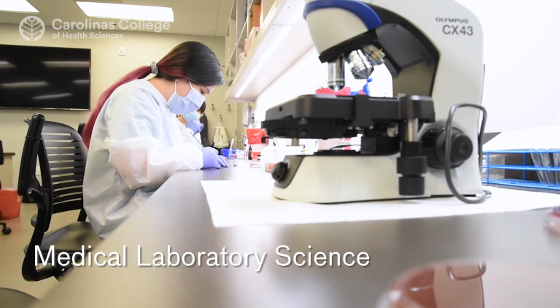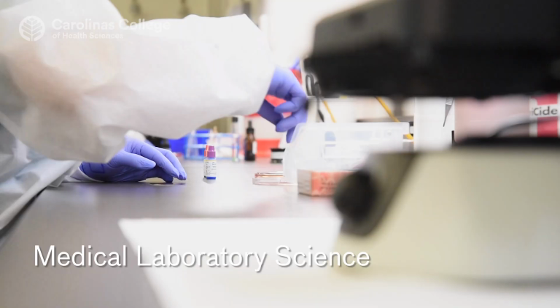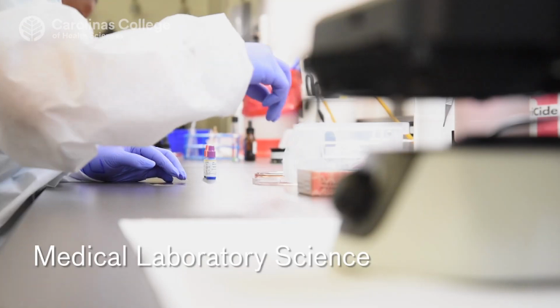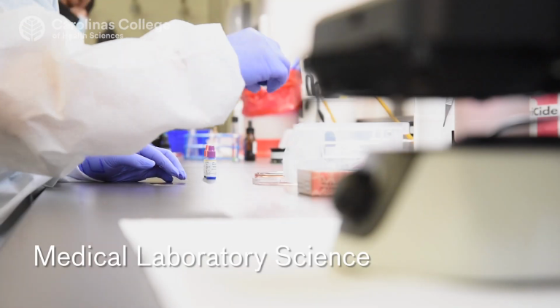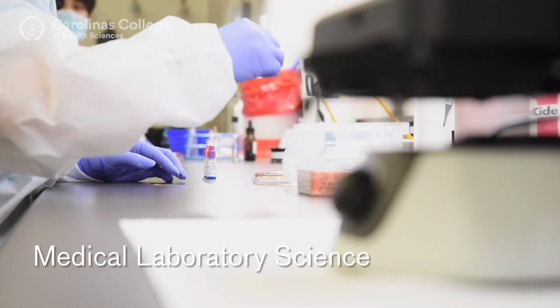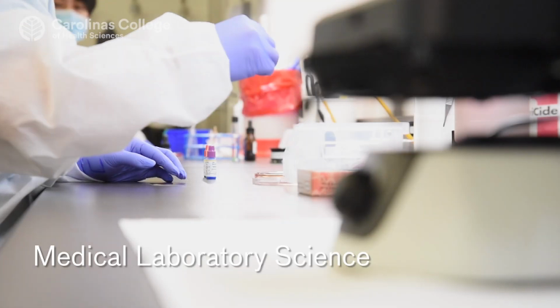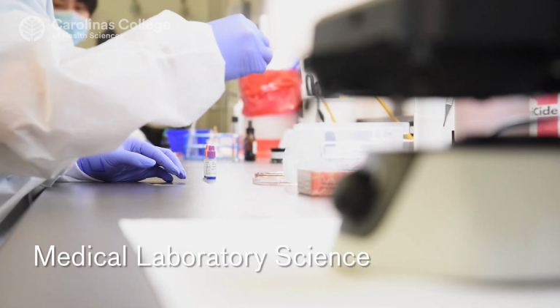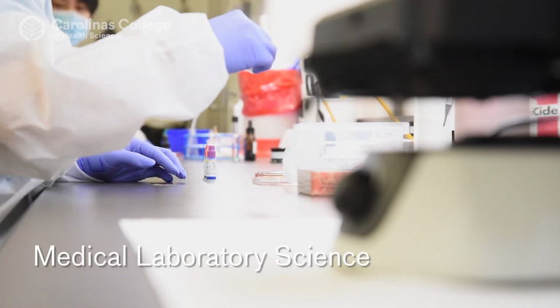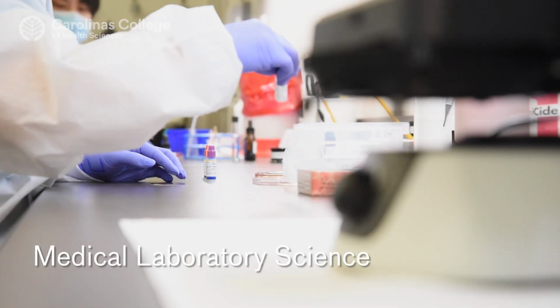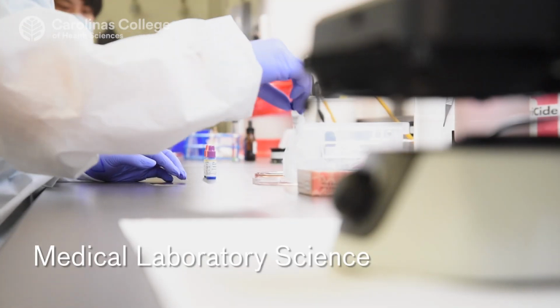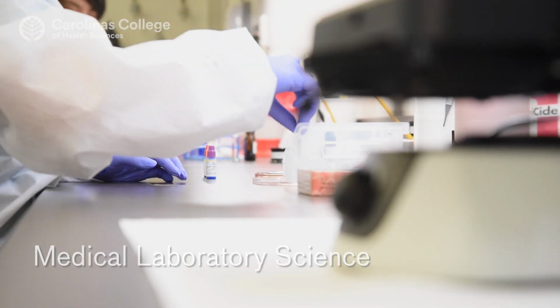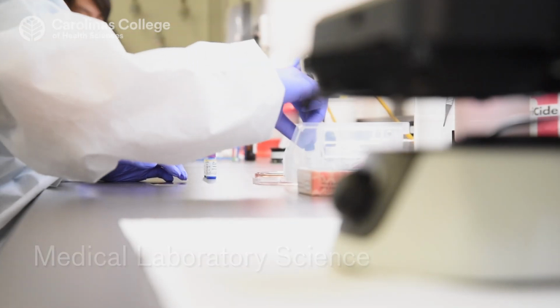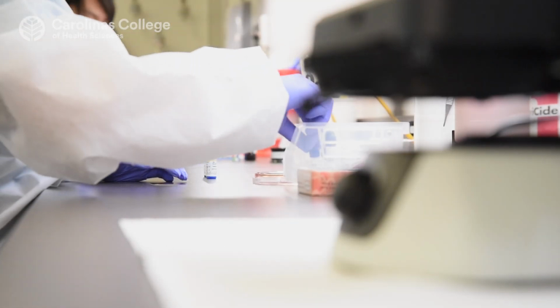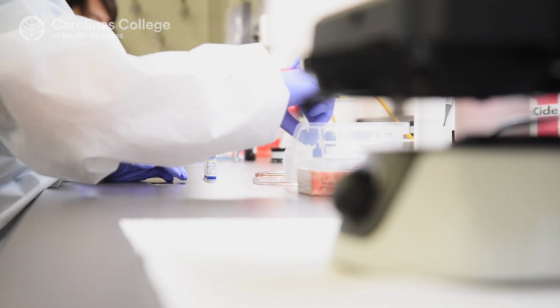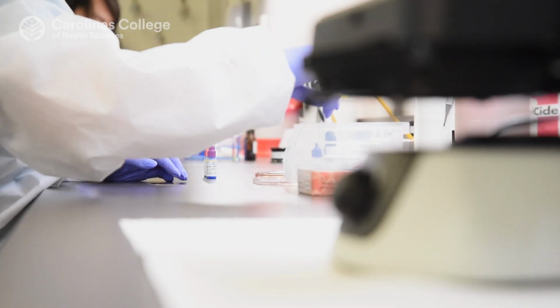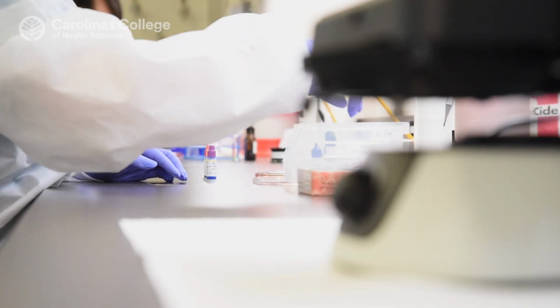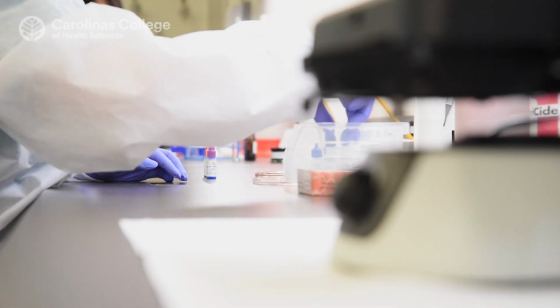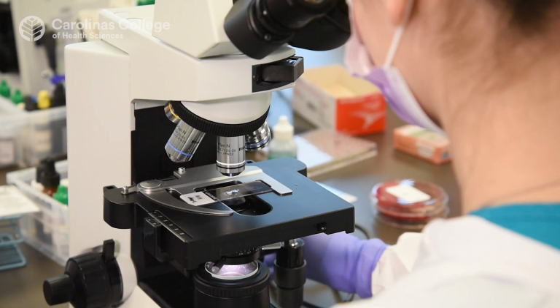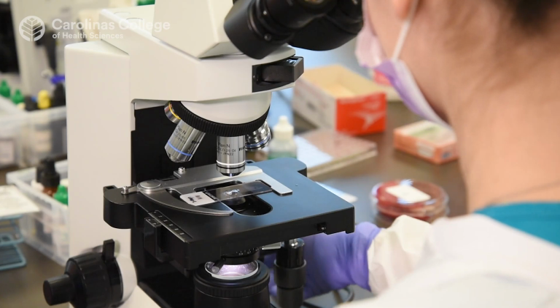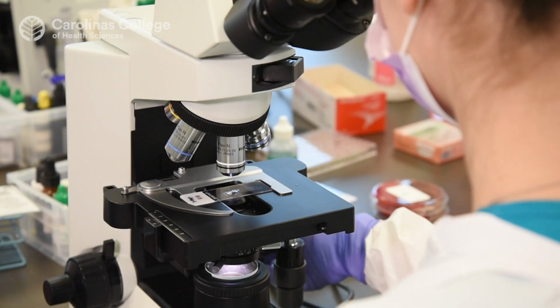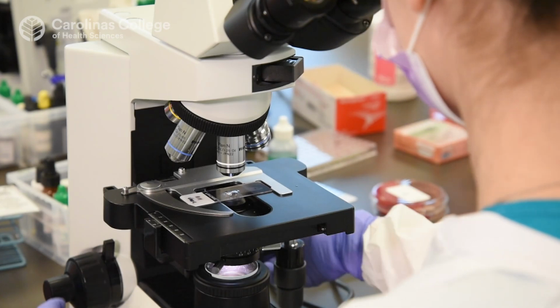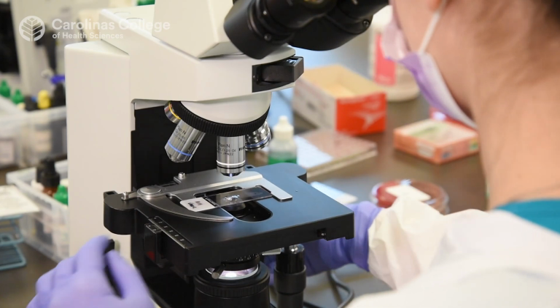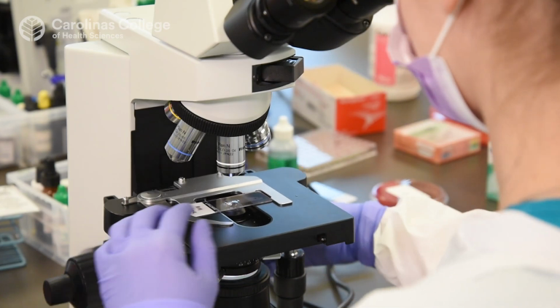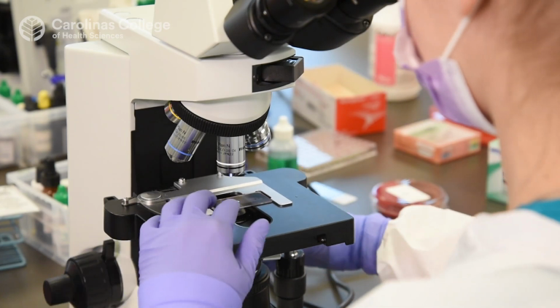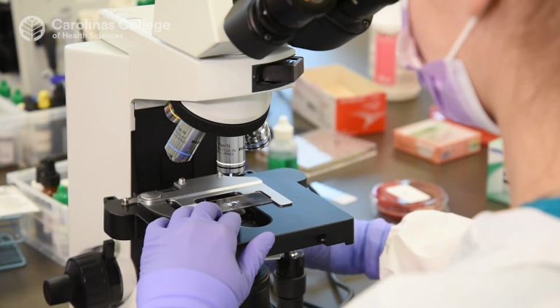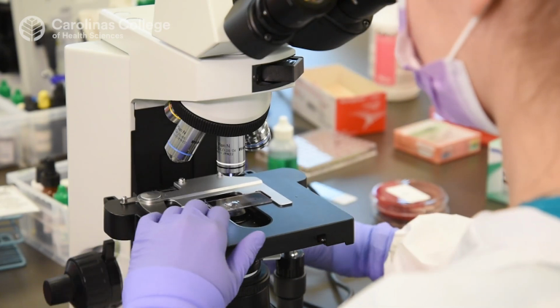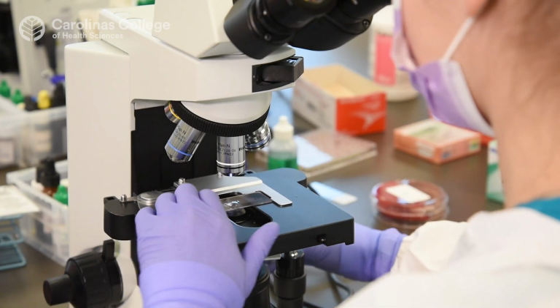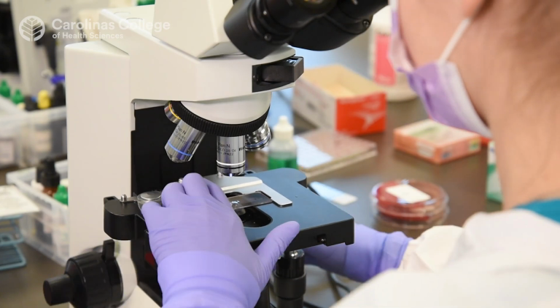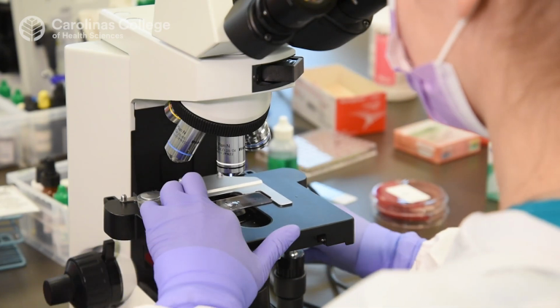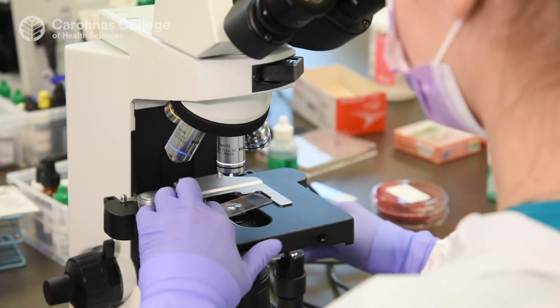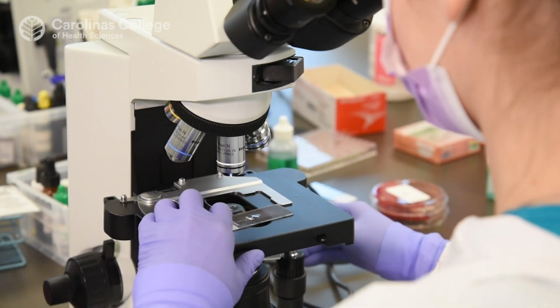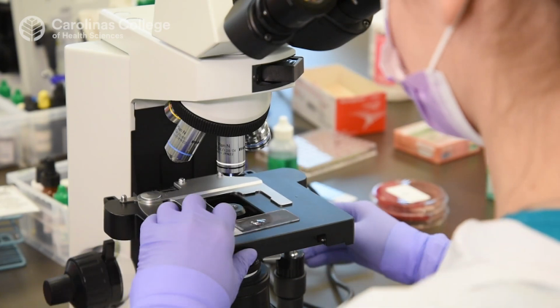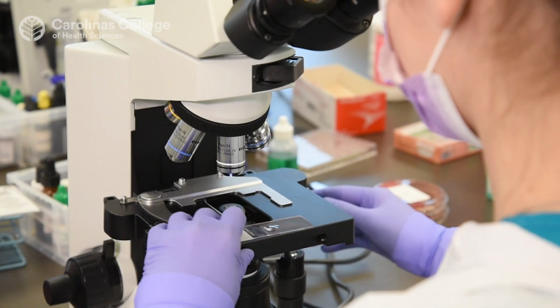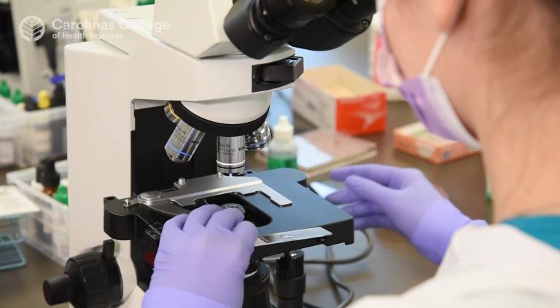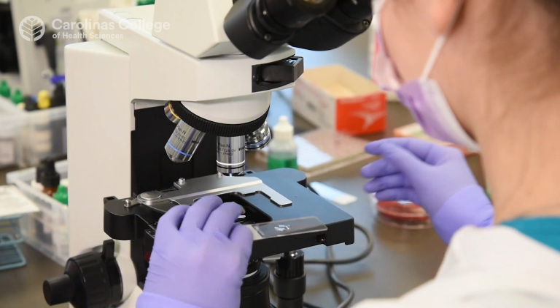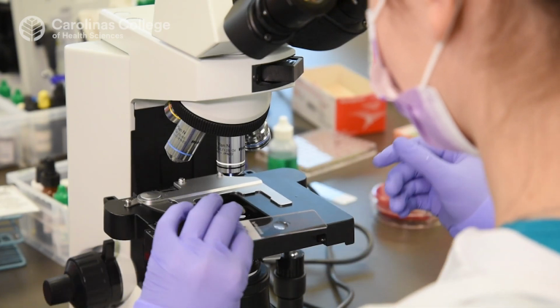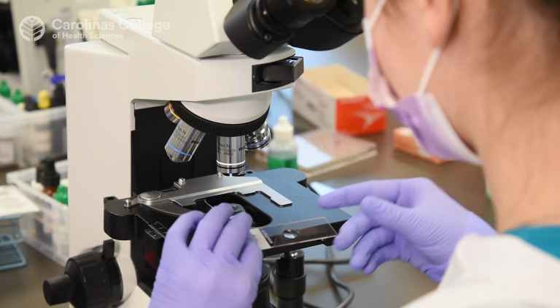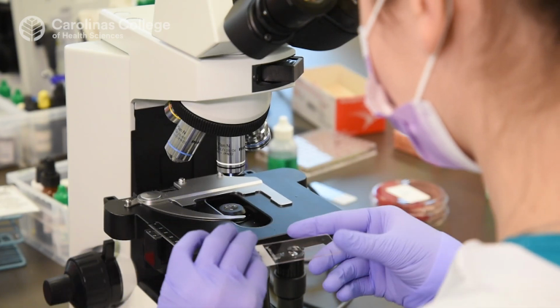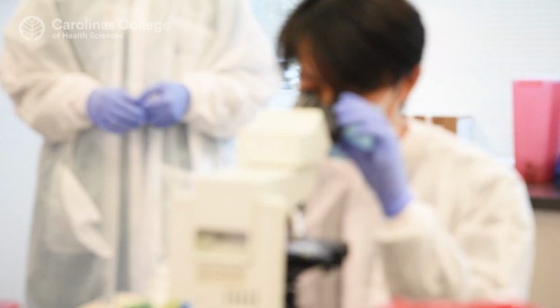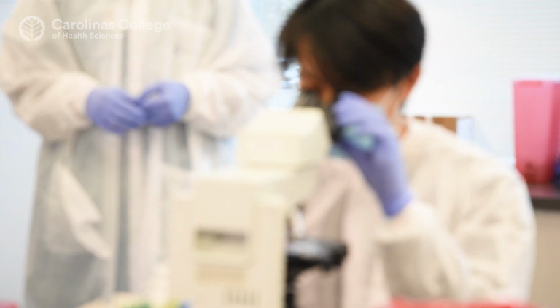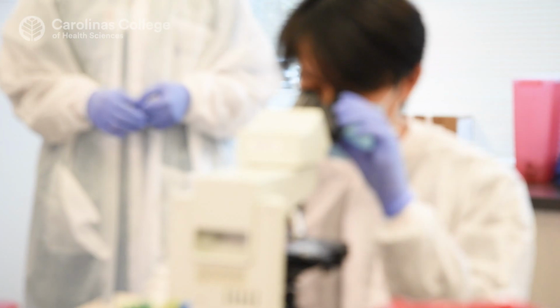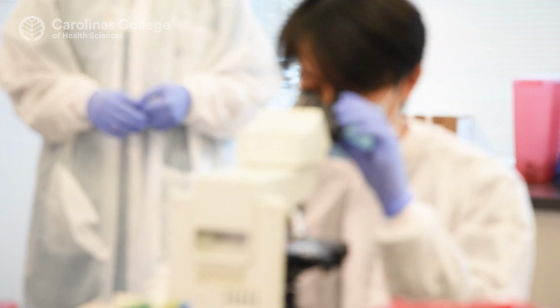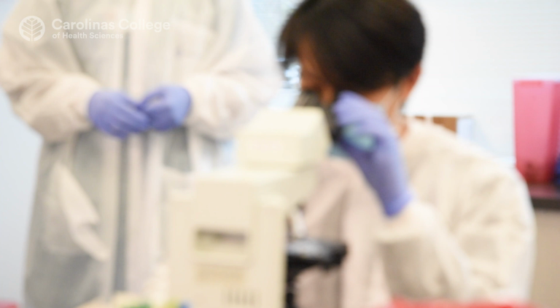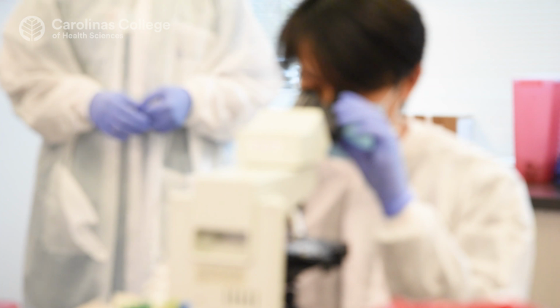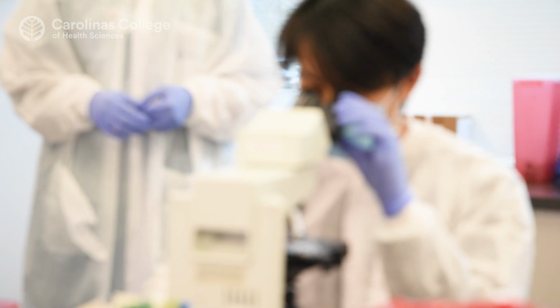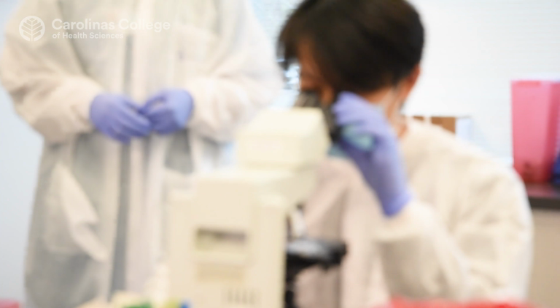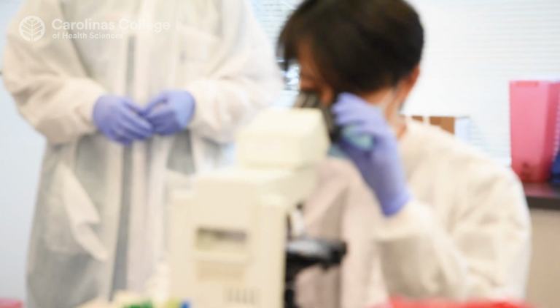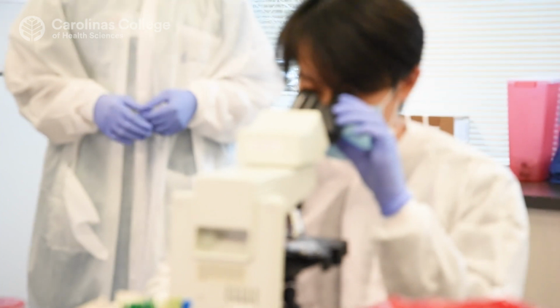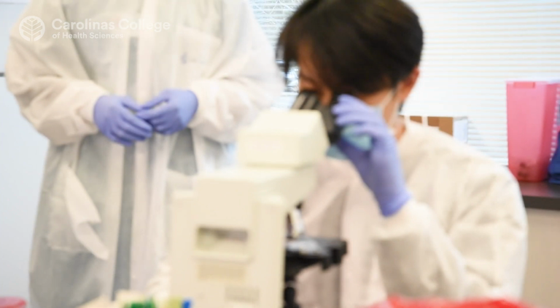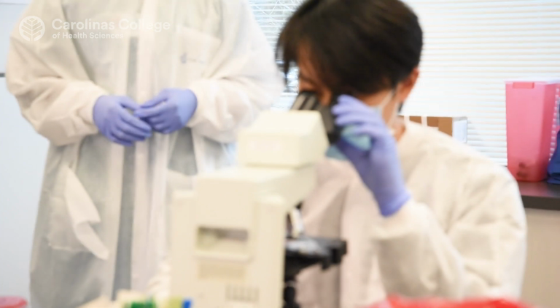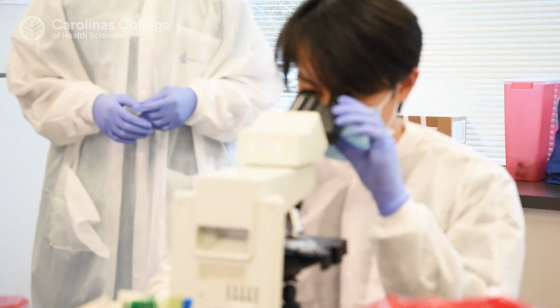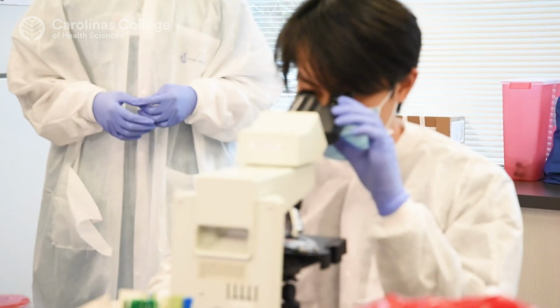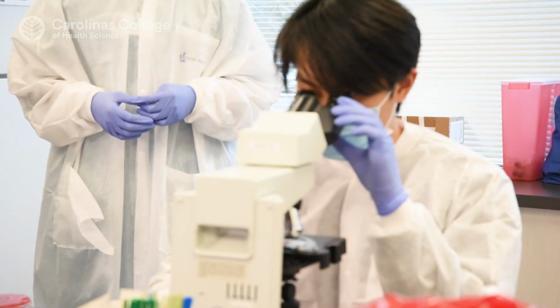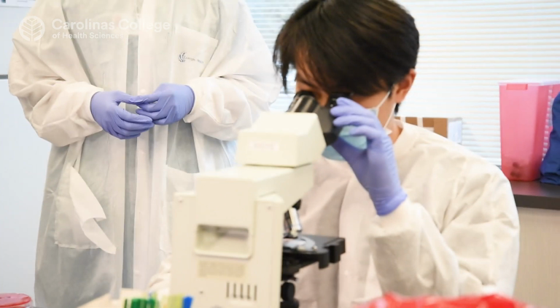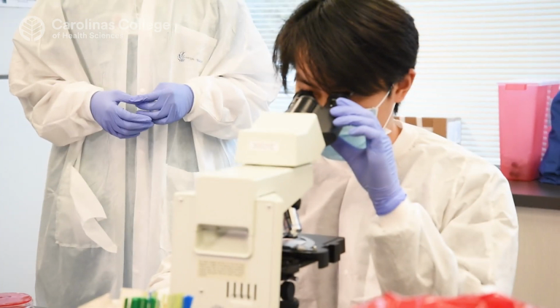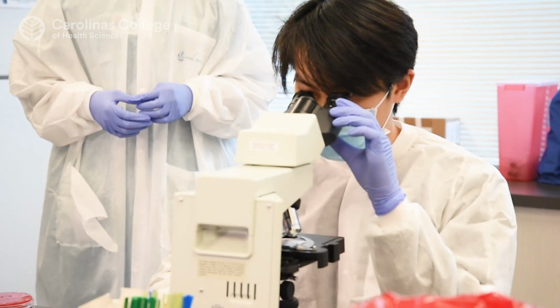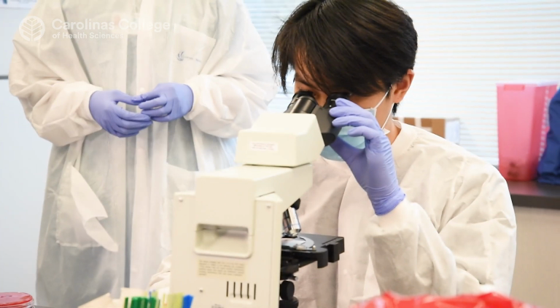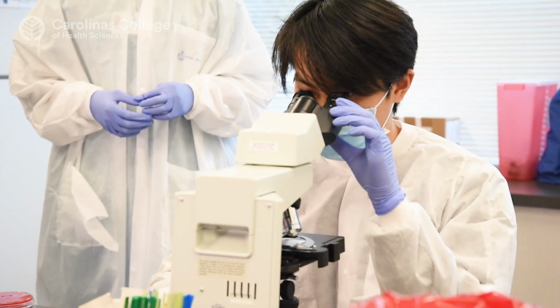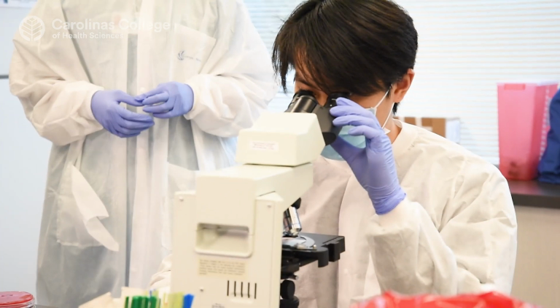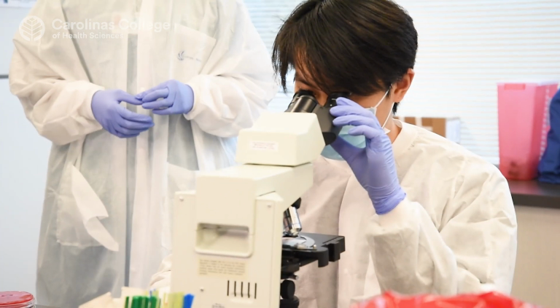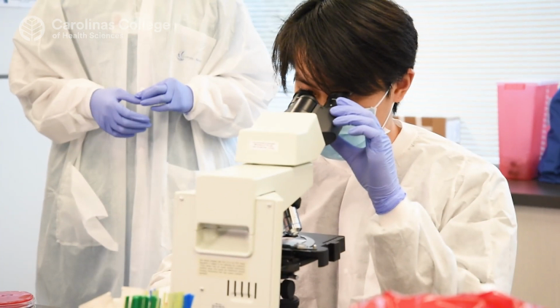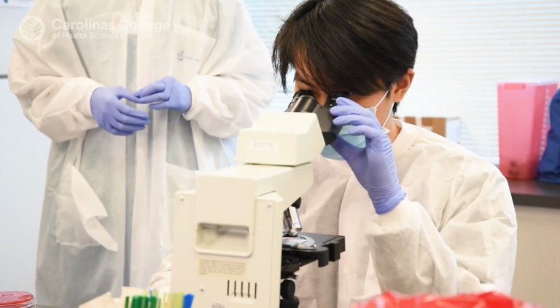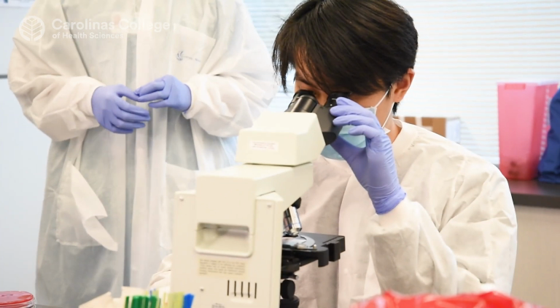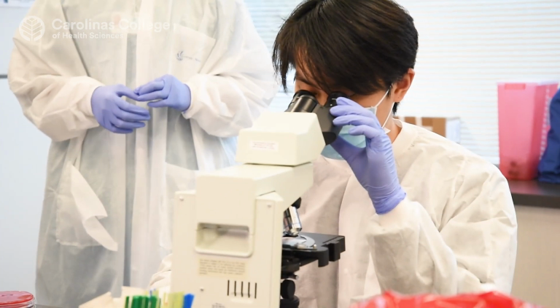After the phlebotomist prepares the sample or collects the specimen, we are the ones that actually process that specimen.